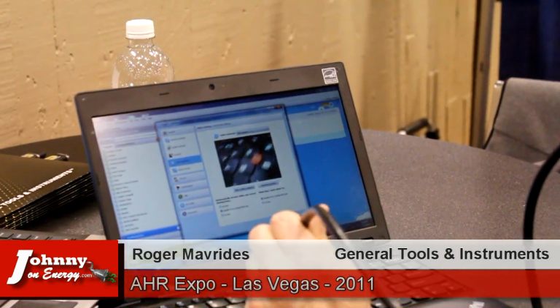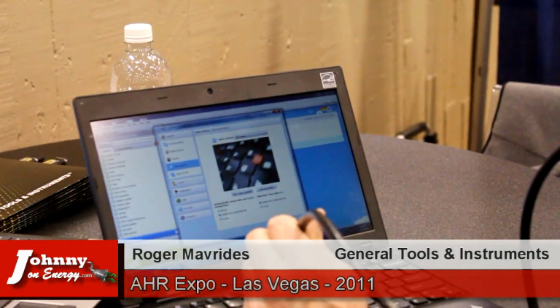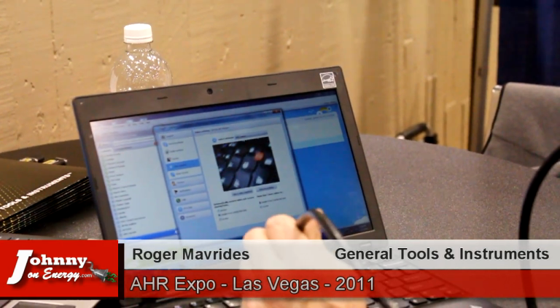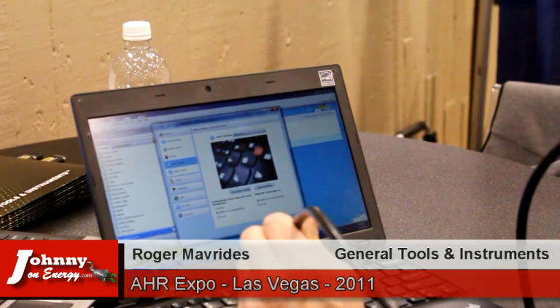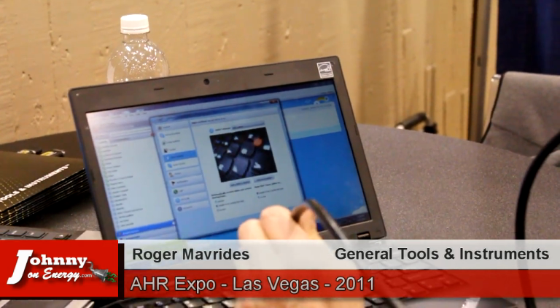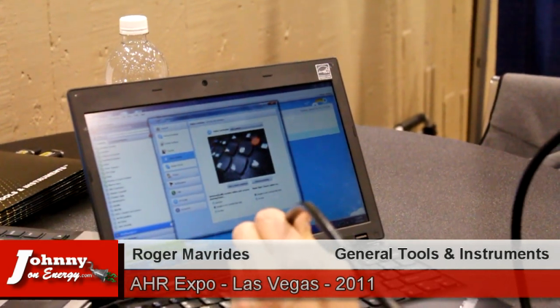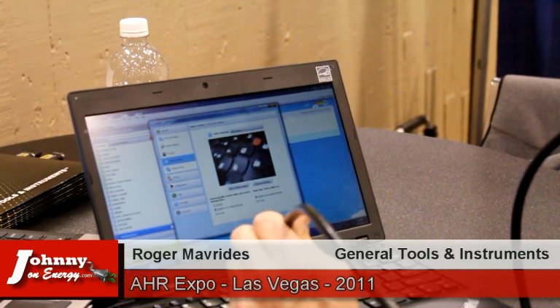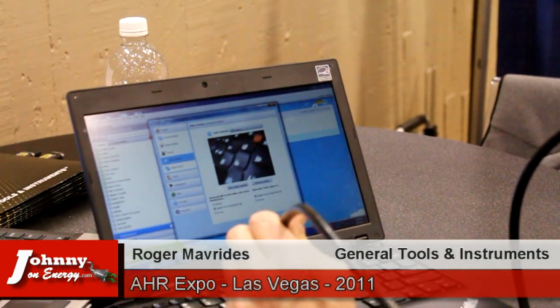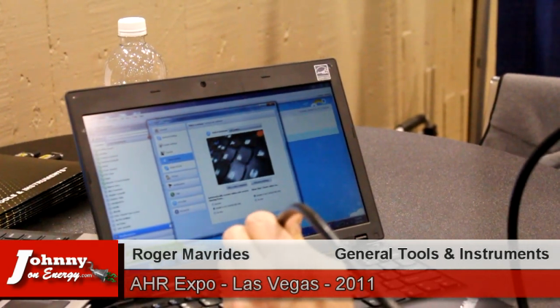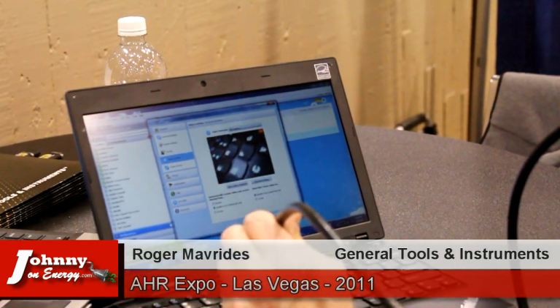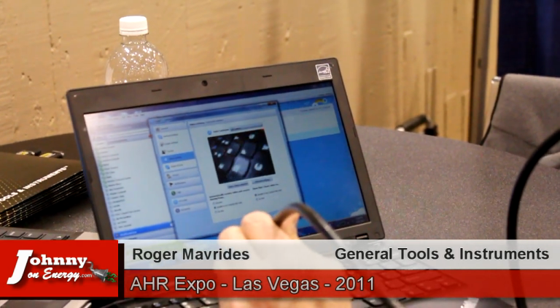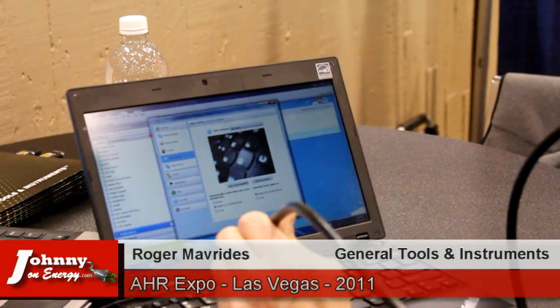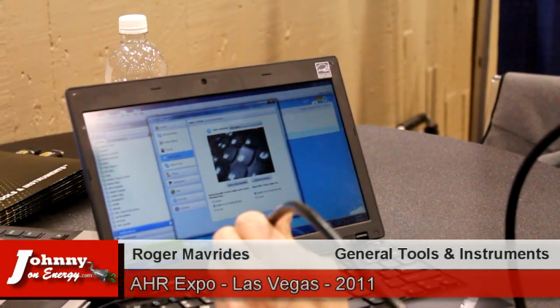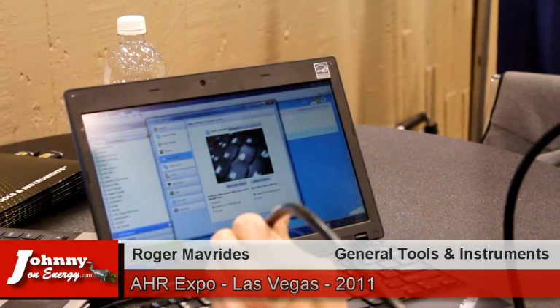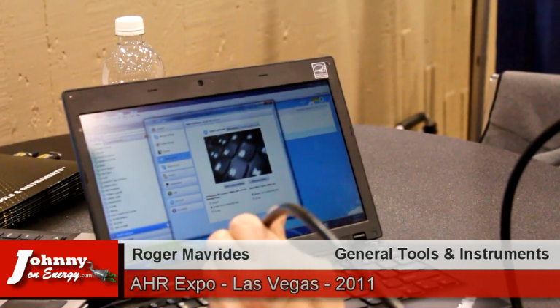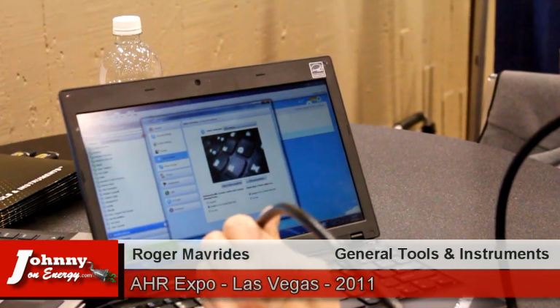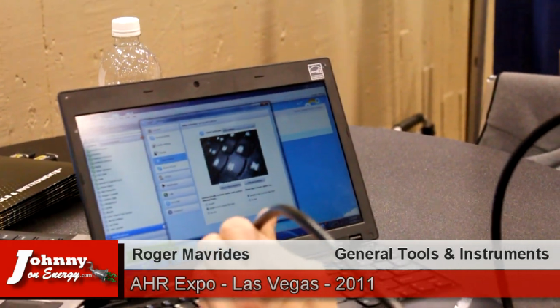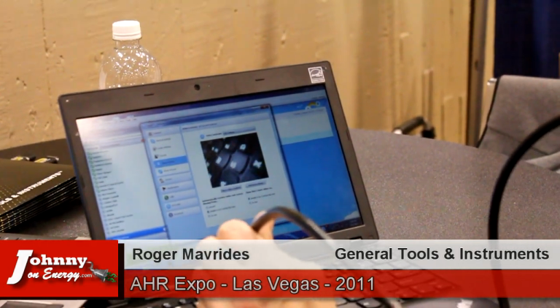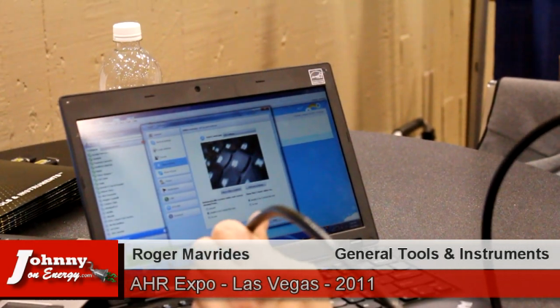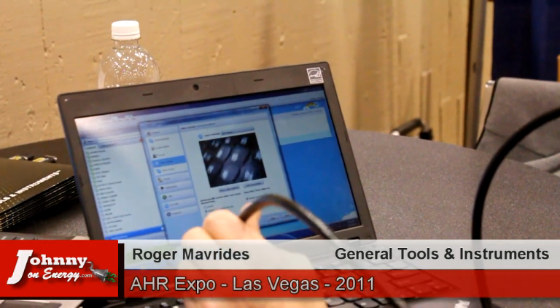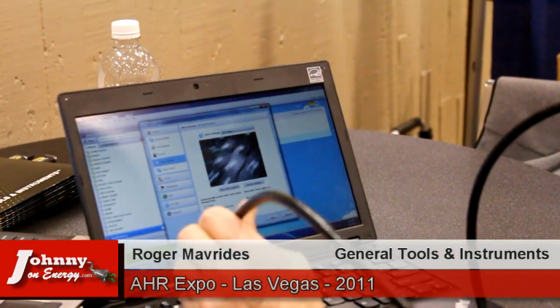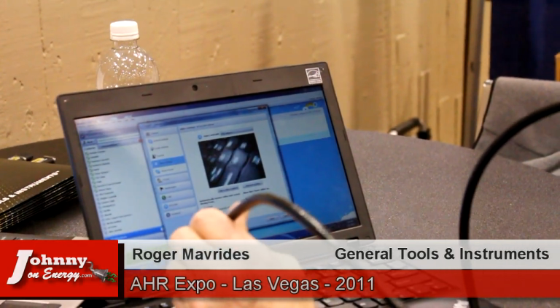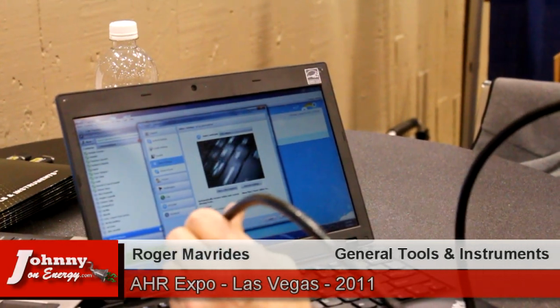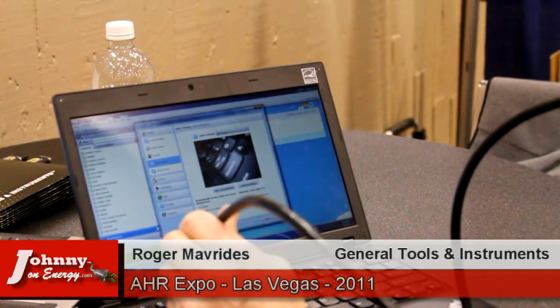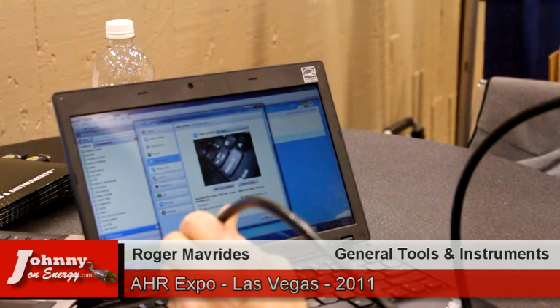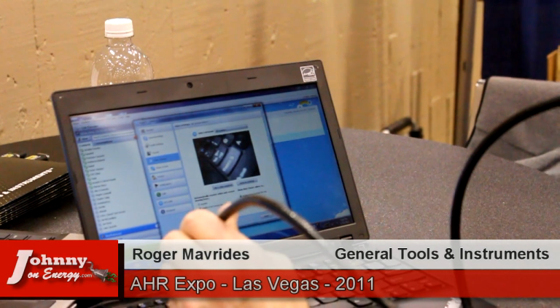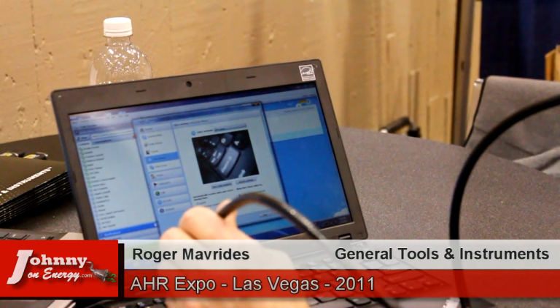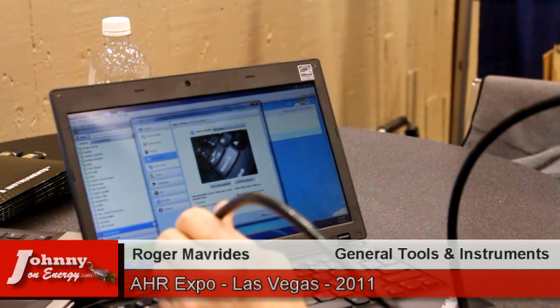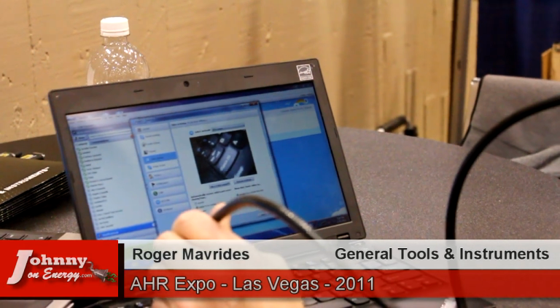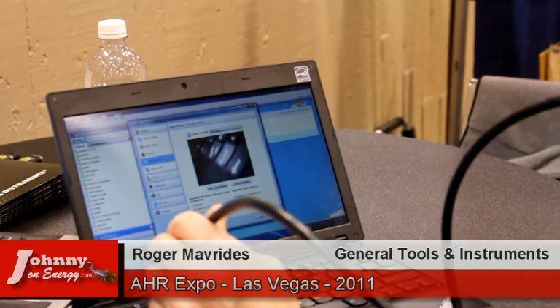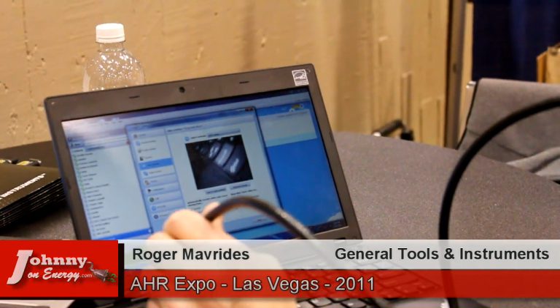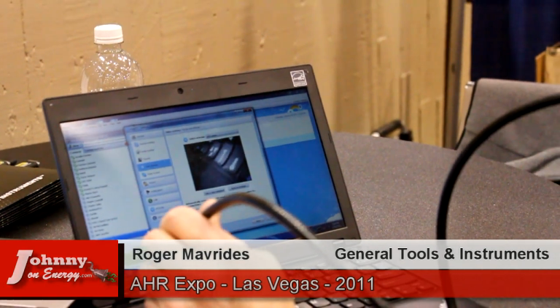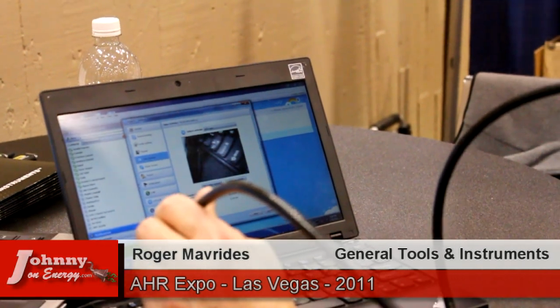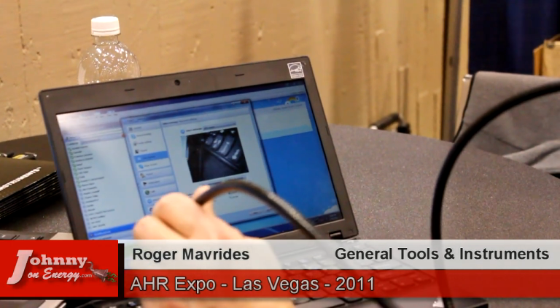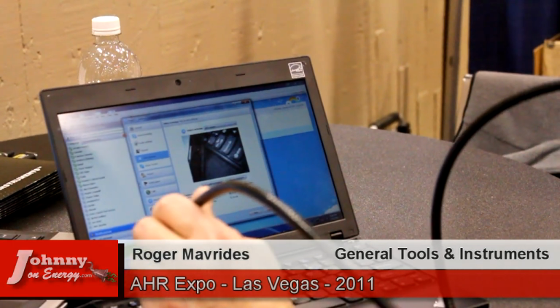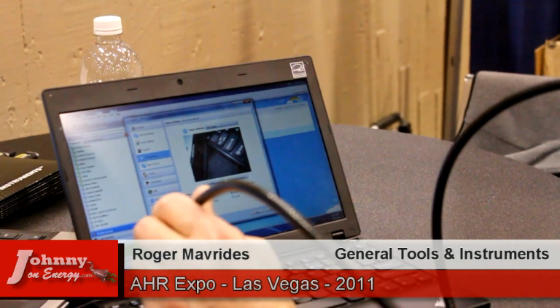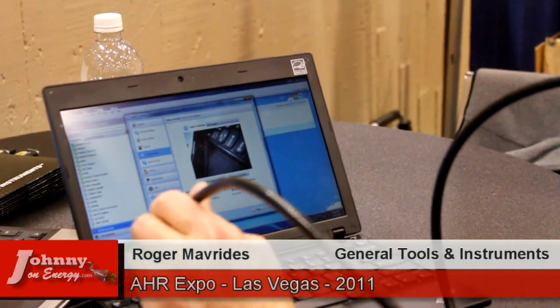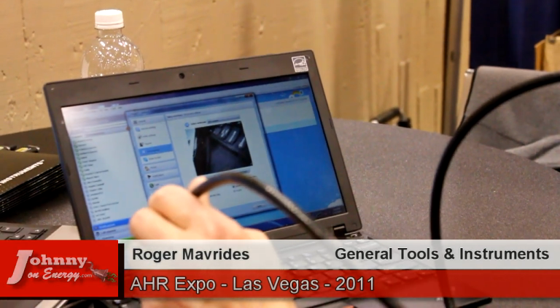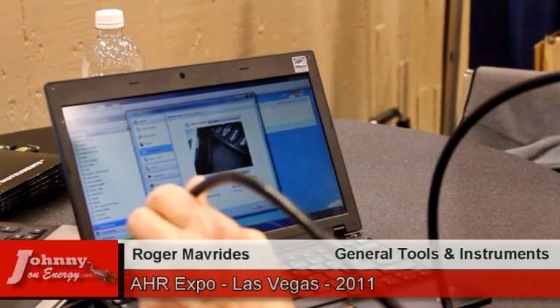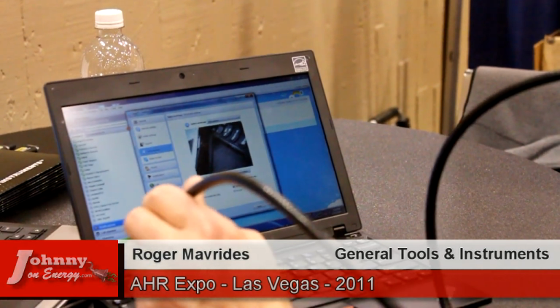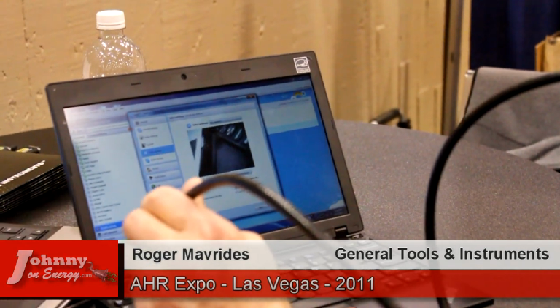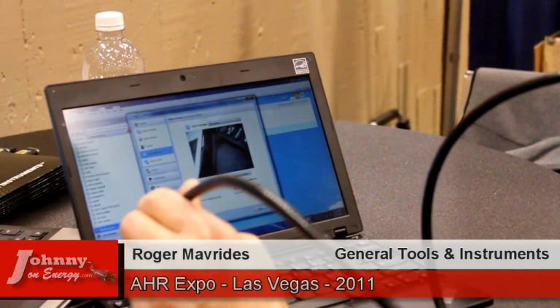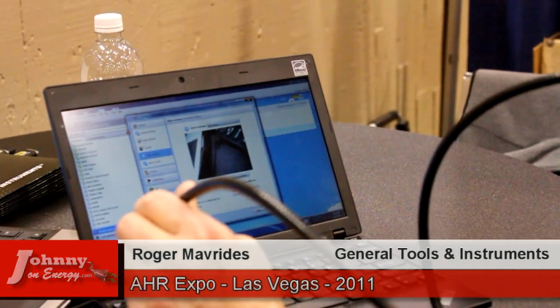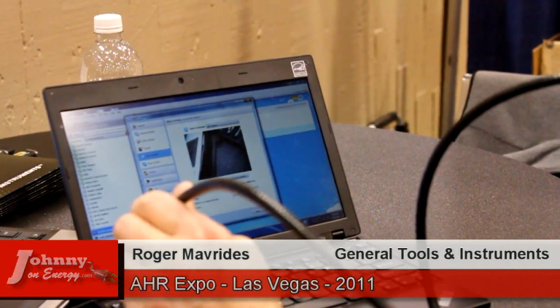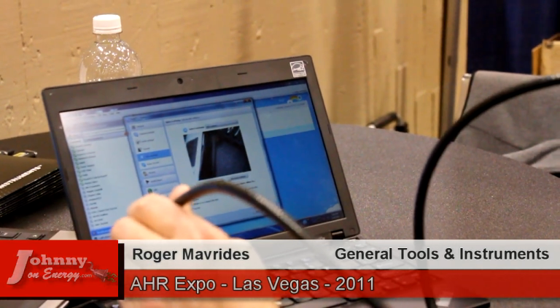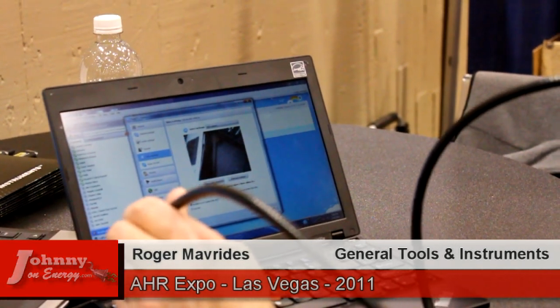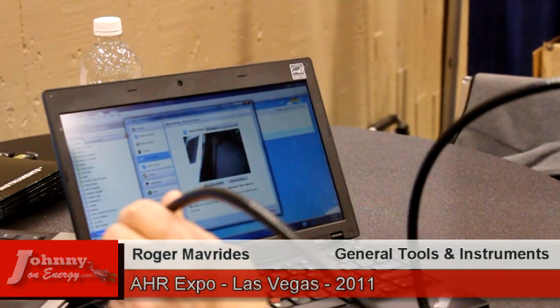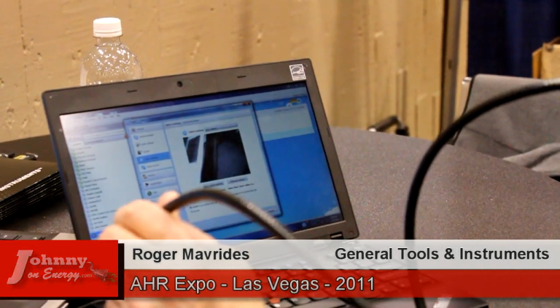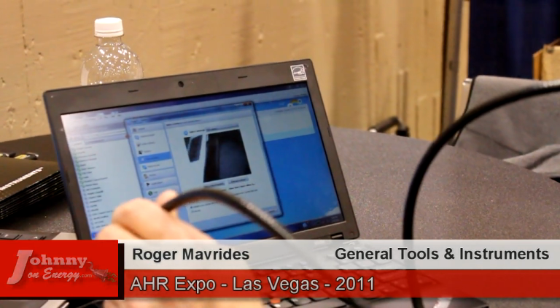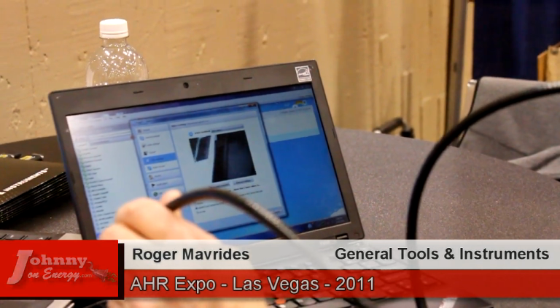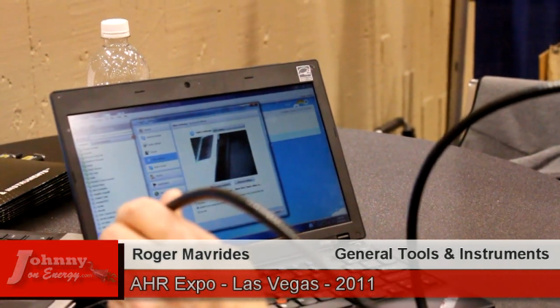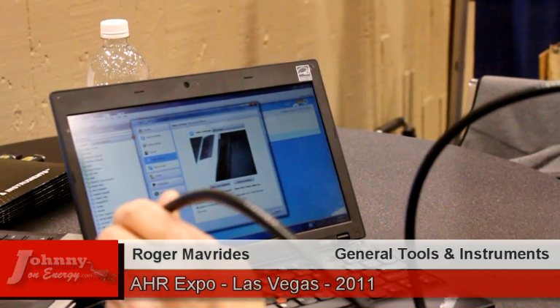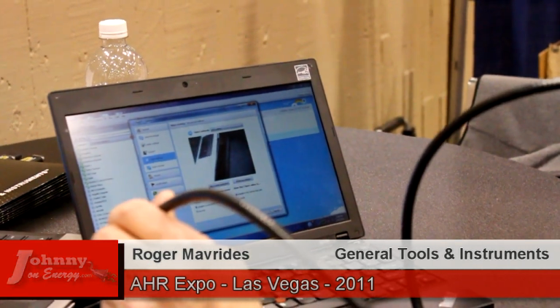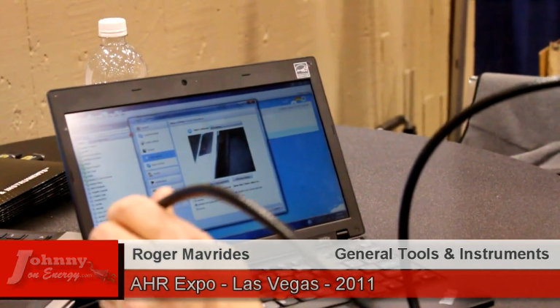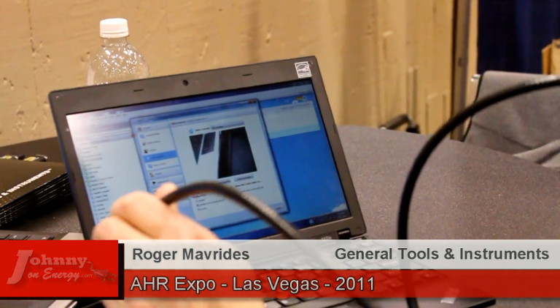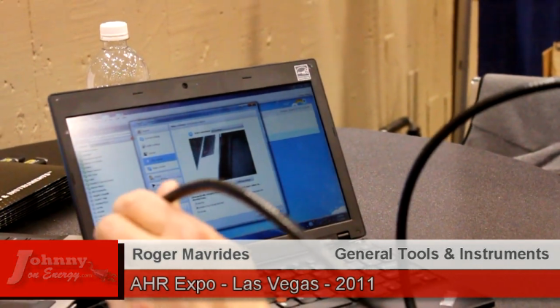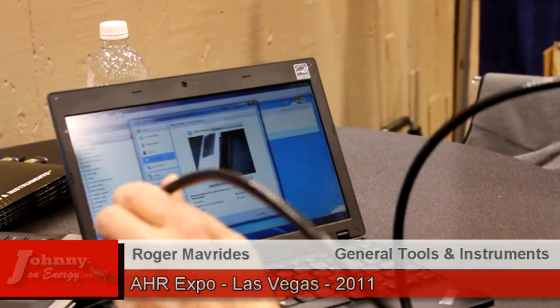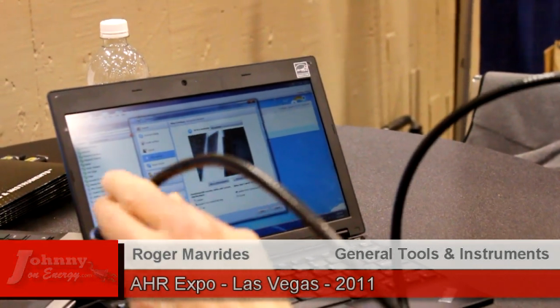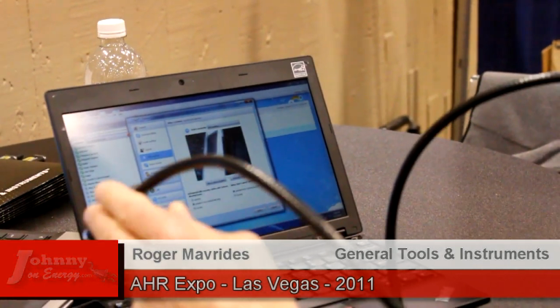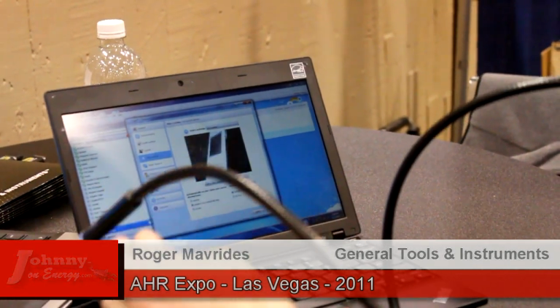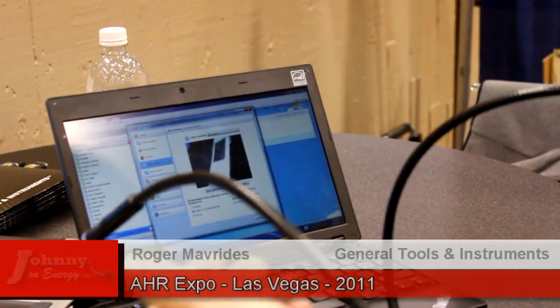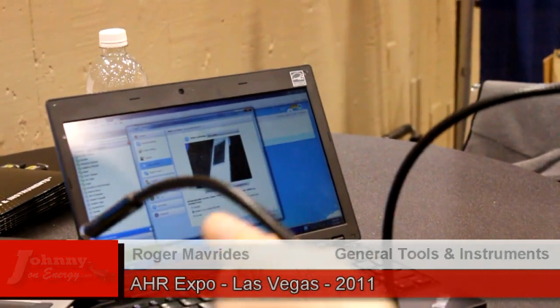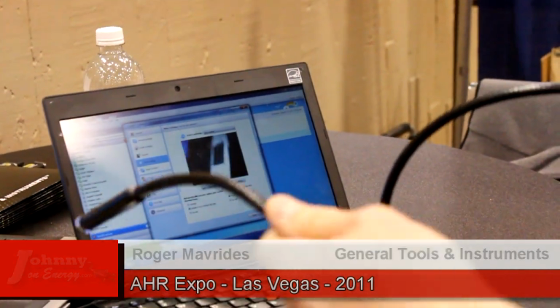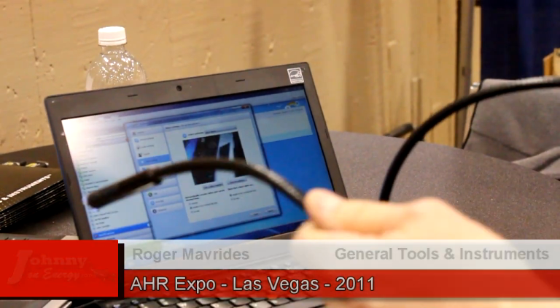Great, thanks so much for taking the time to show us these. I know our viewers are going to be pretty excited about these products. Thank you.